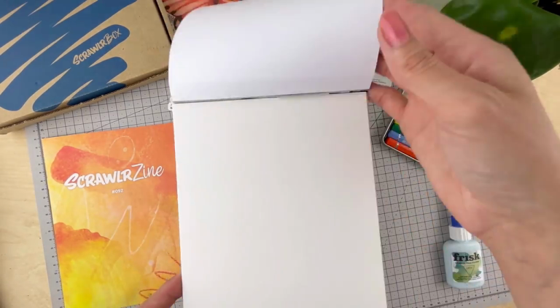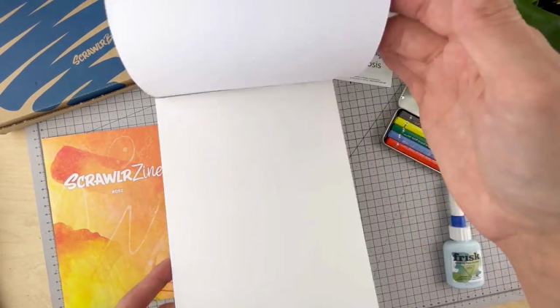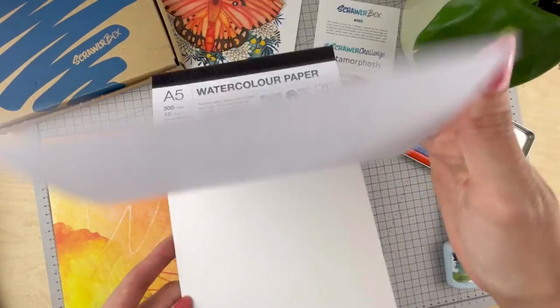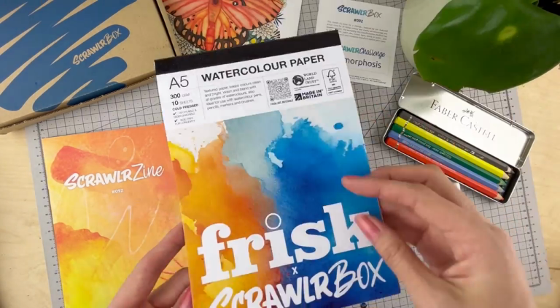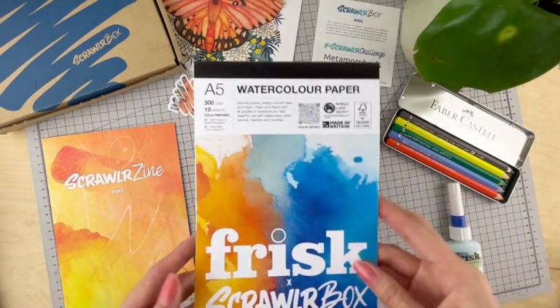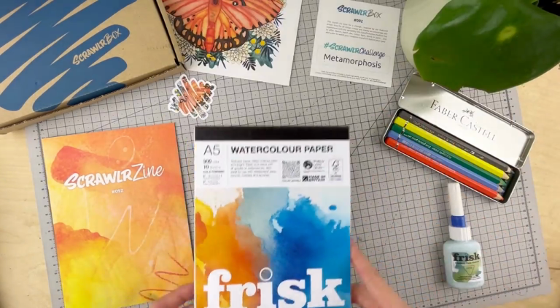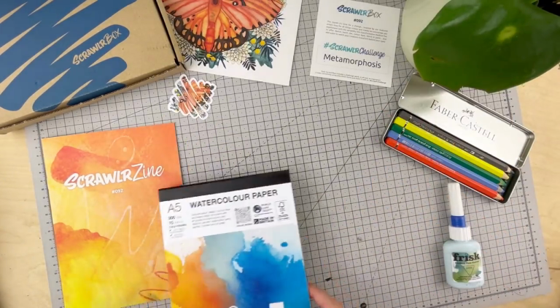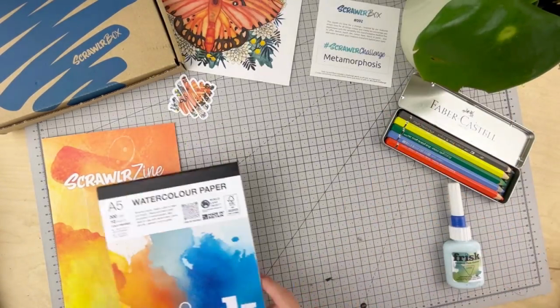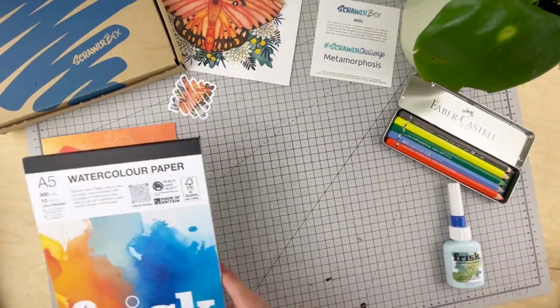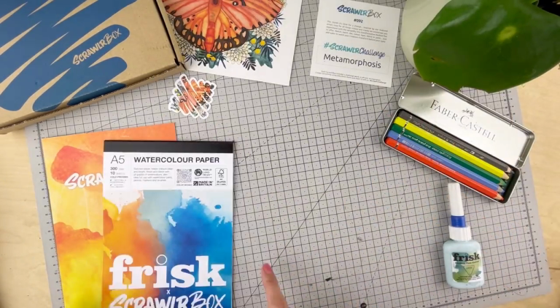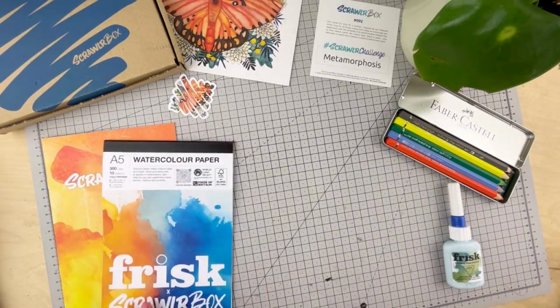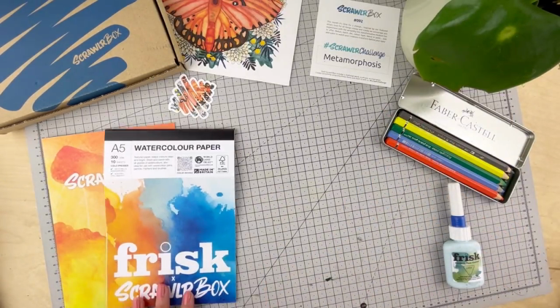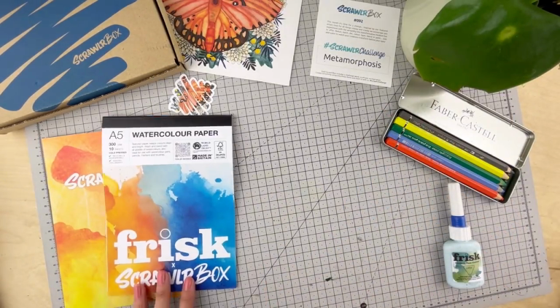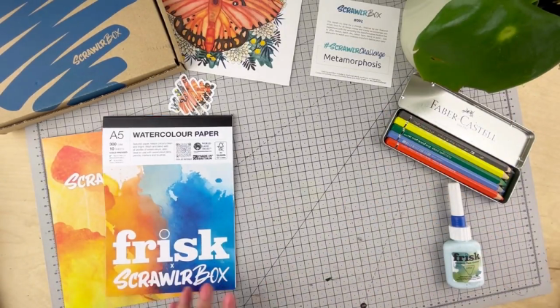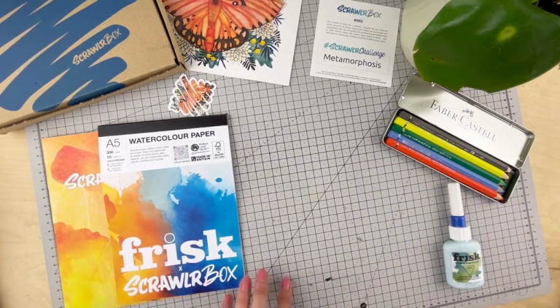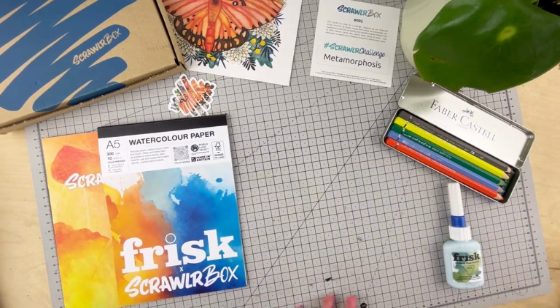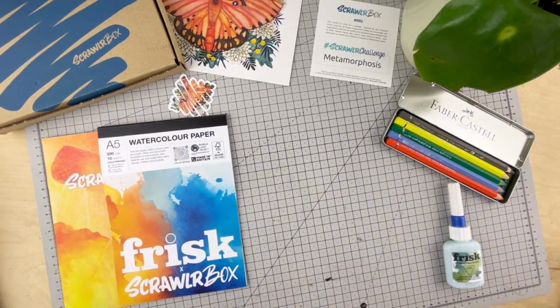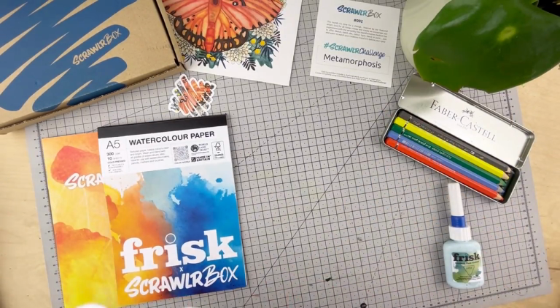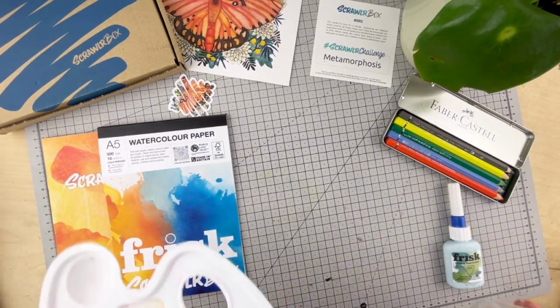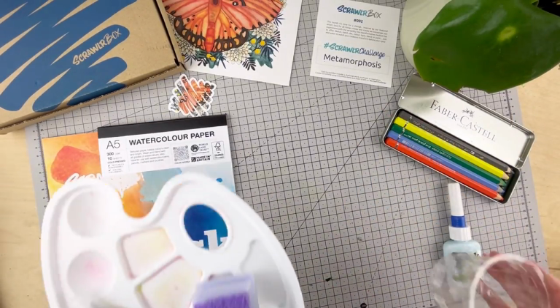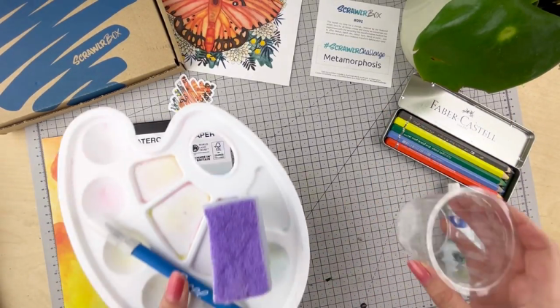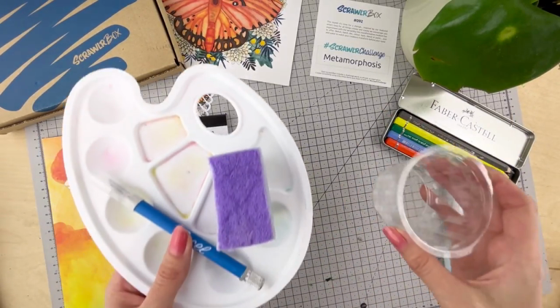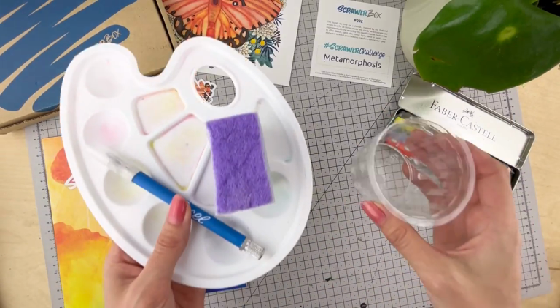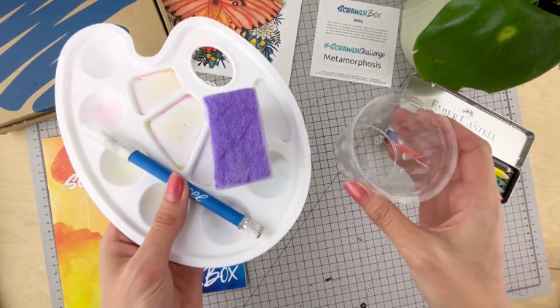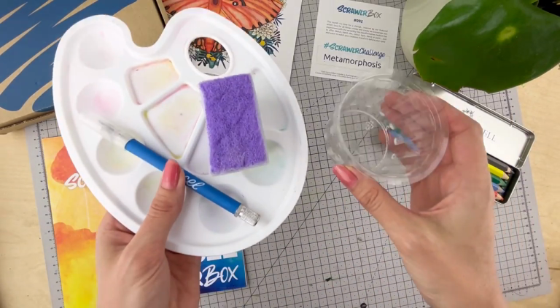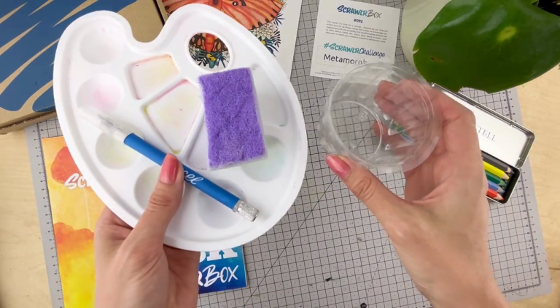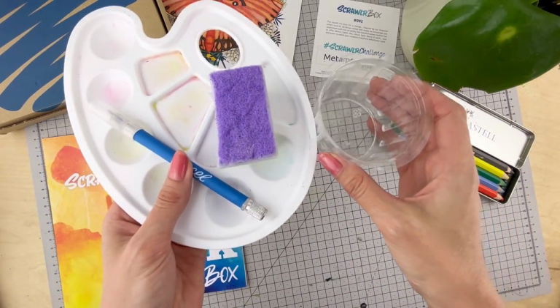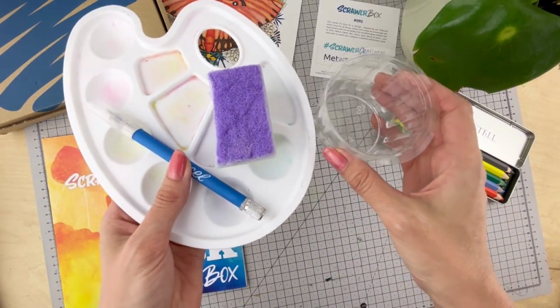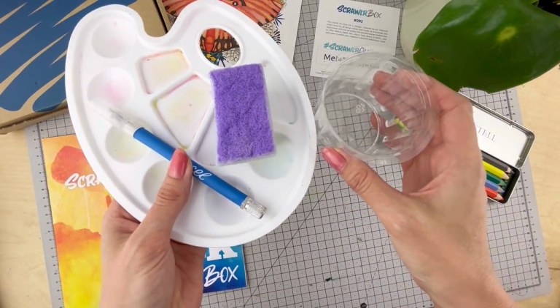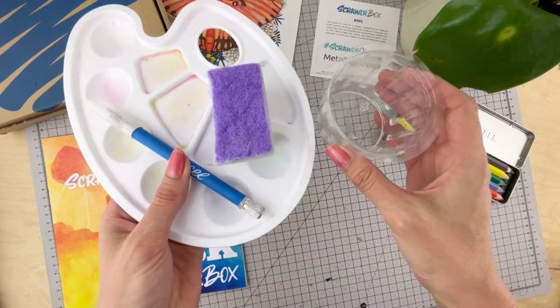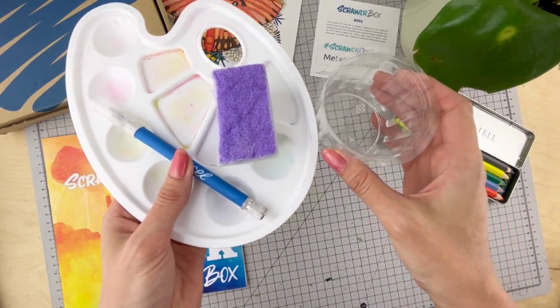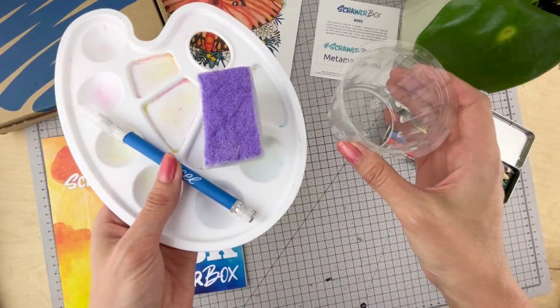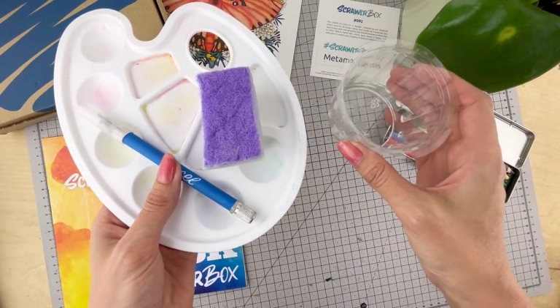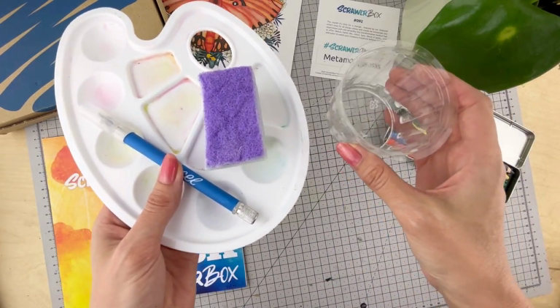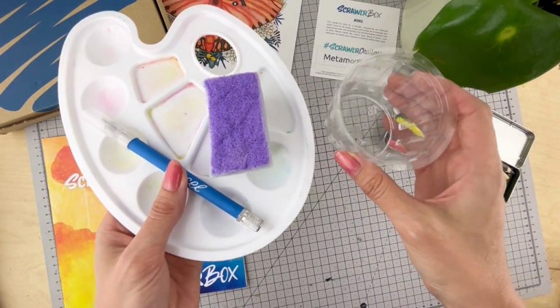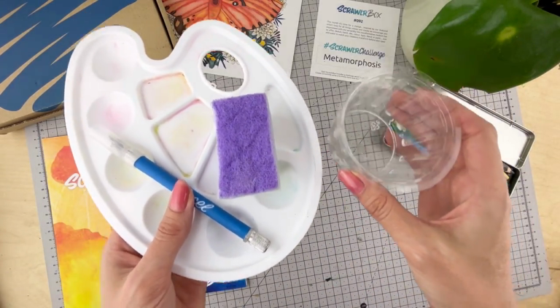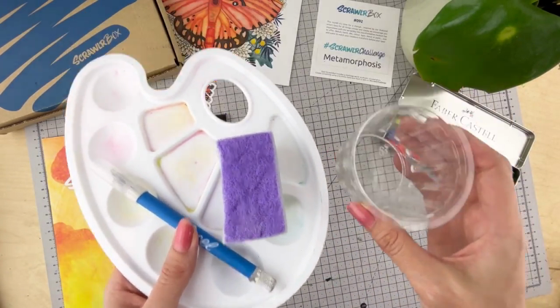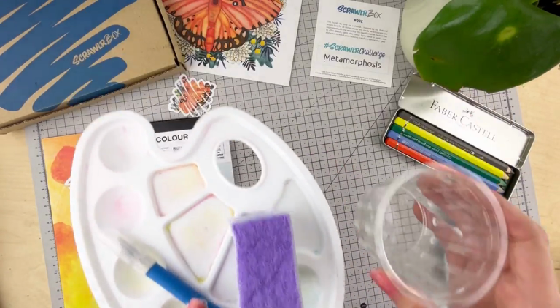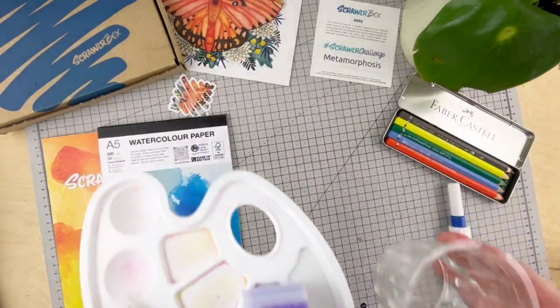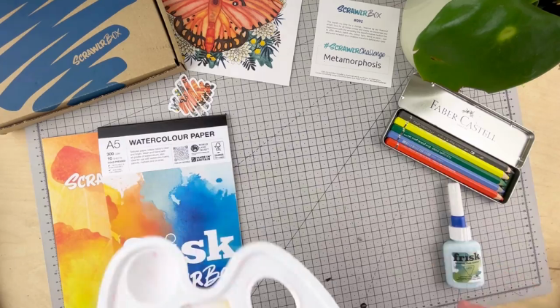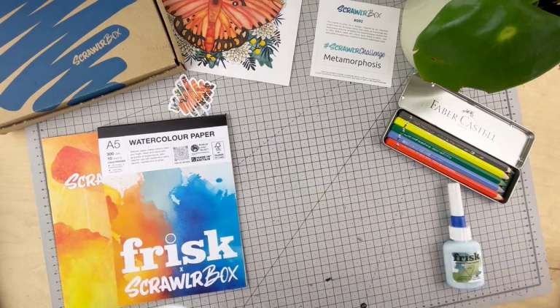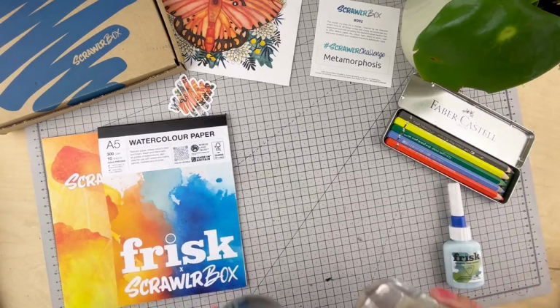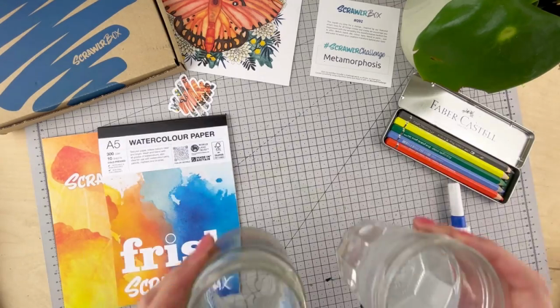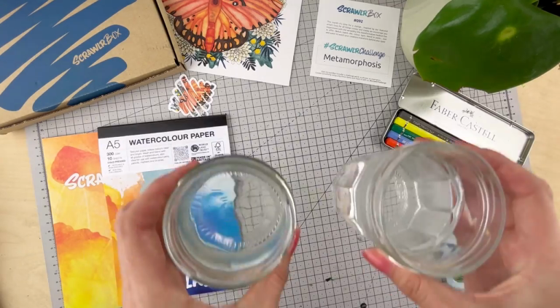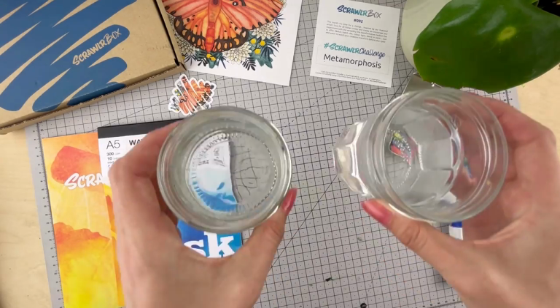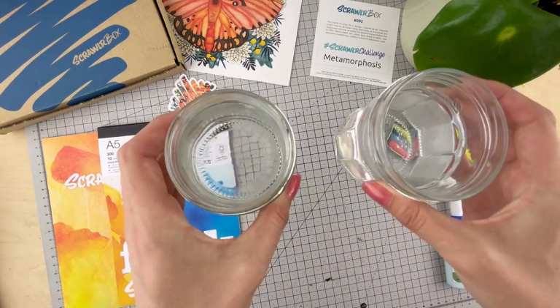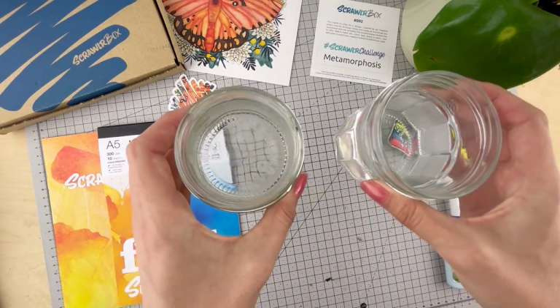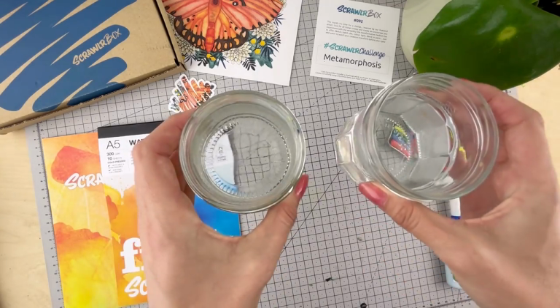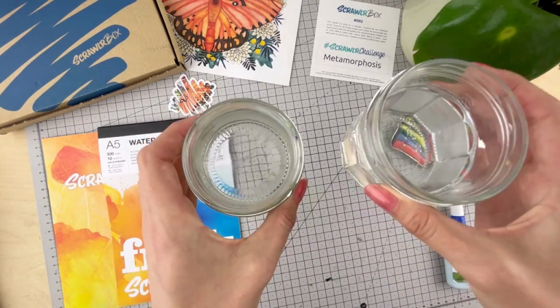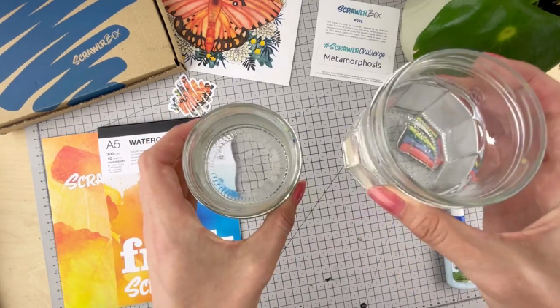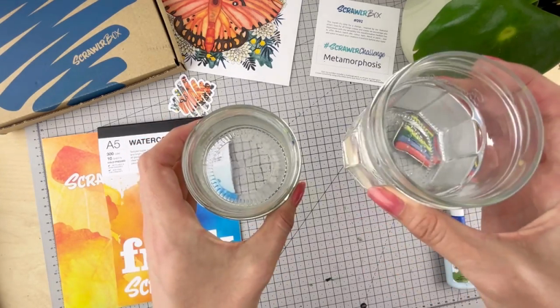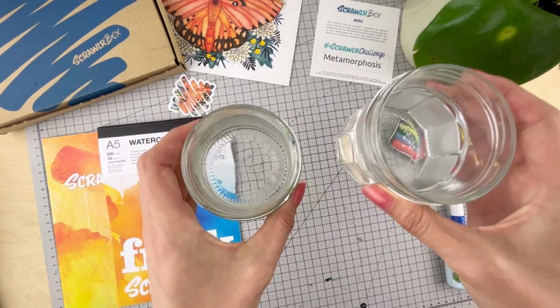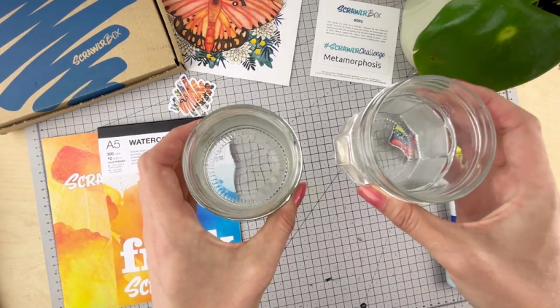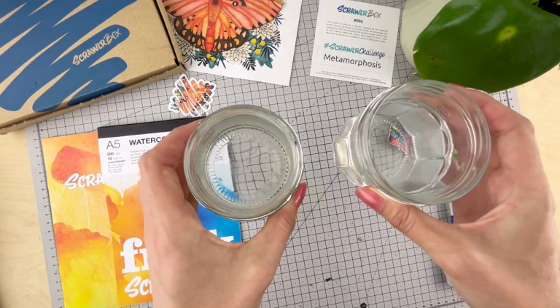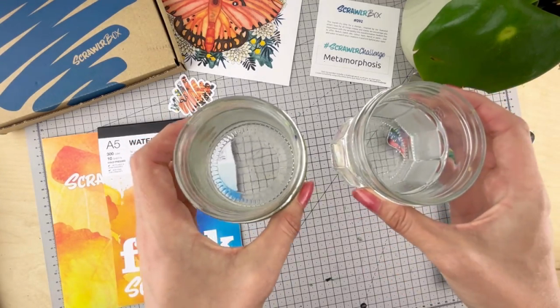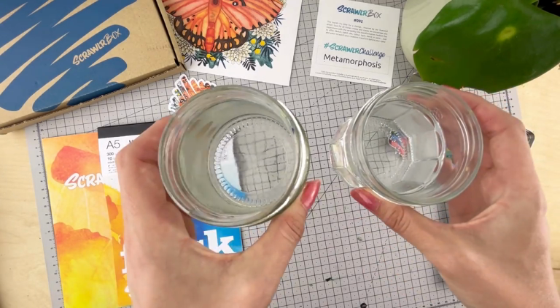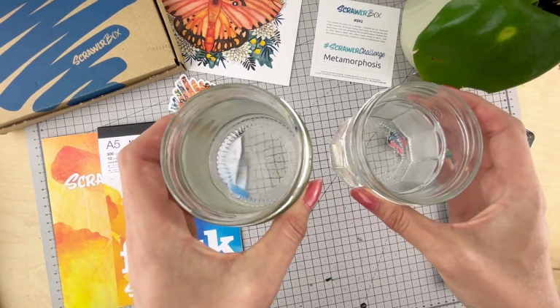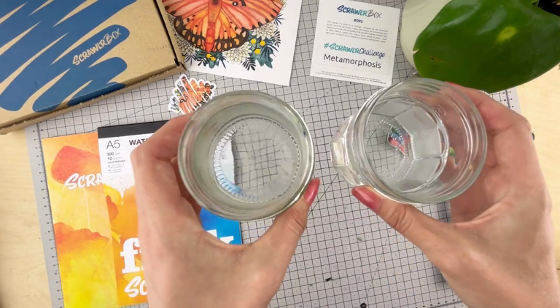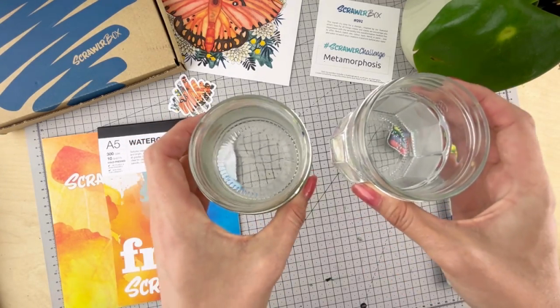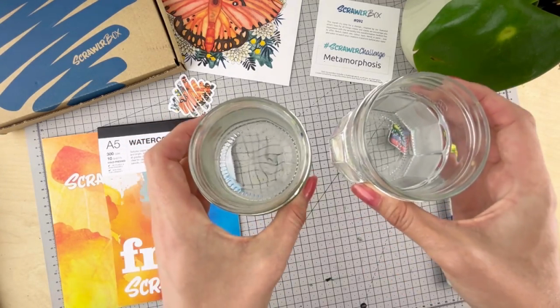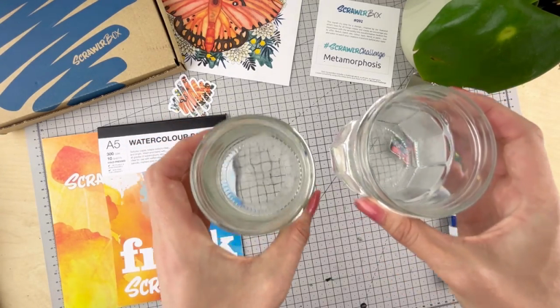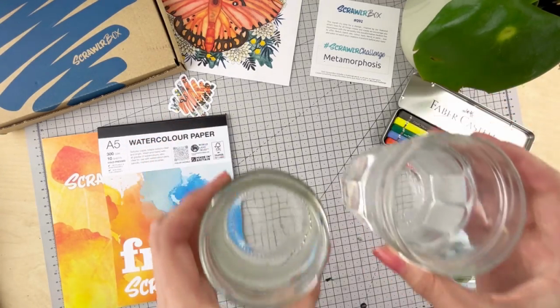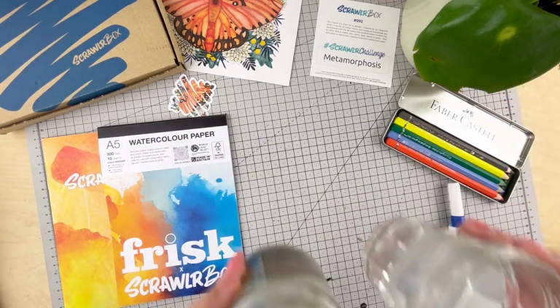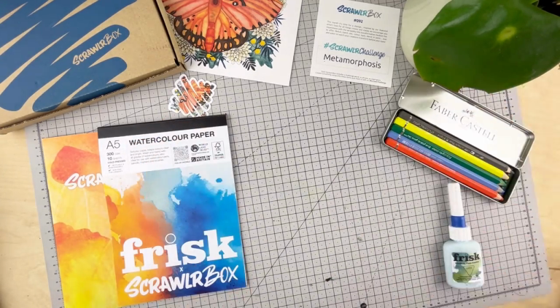Some extra bits you'll need include a palette, a craft knife, a sponge, and two pots of water, as we'll be using paints.